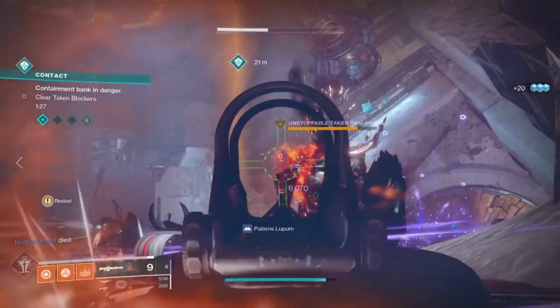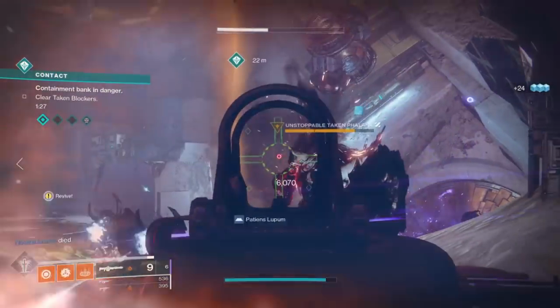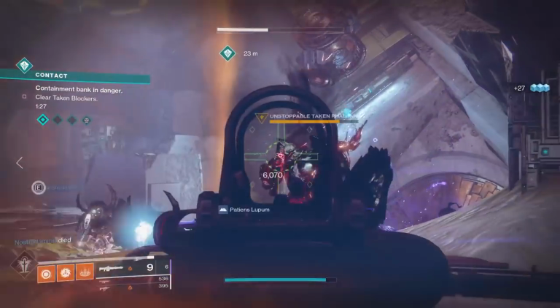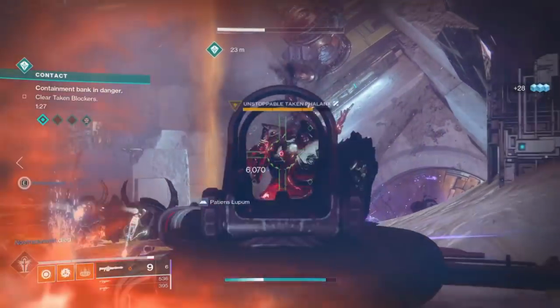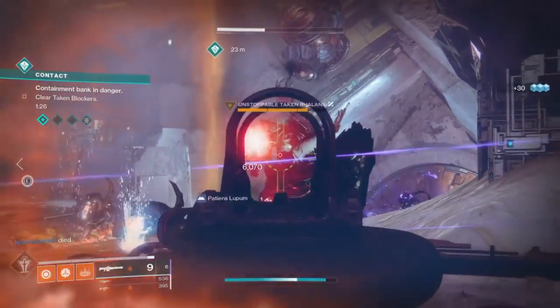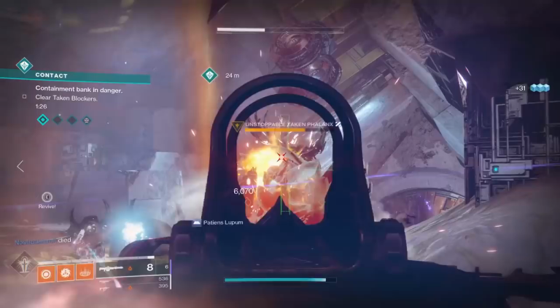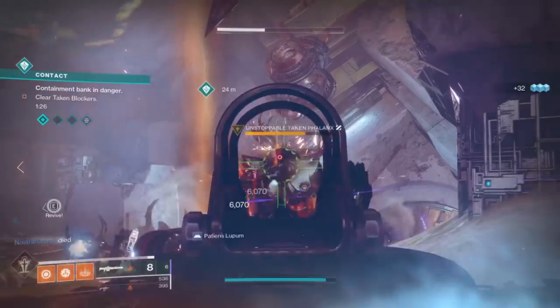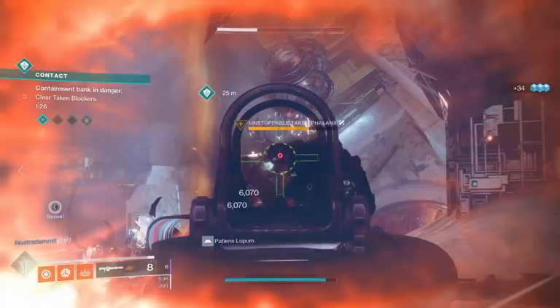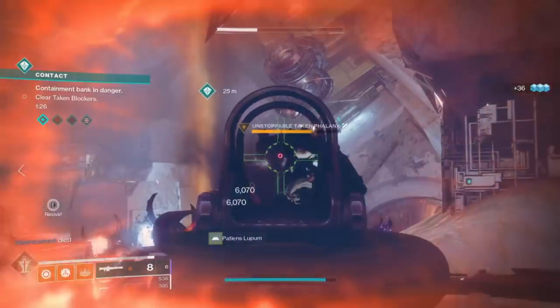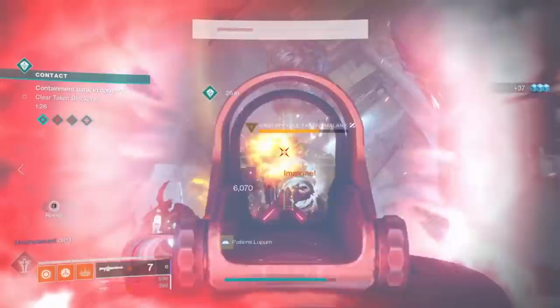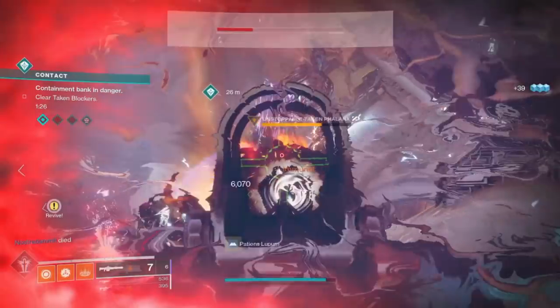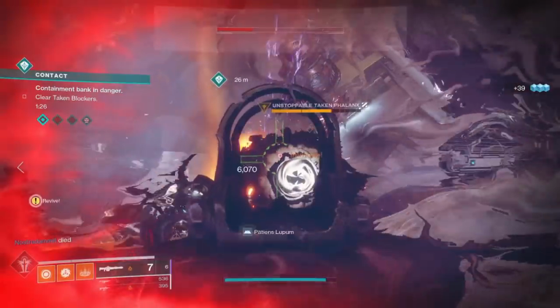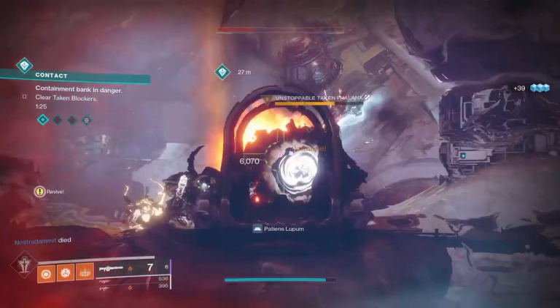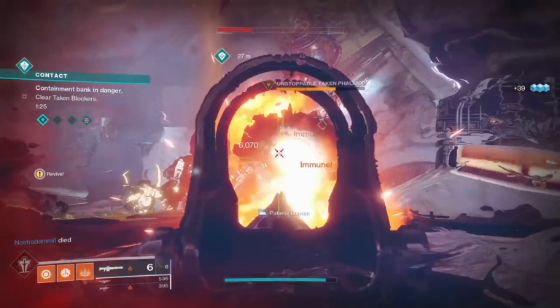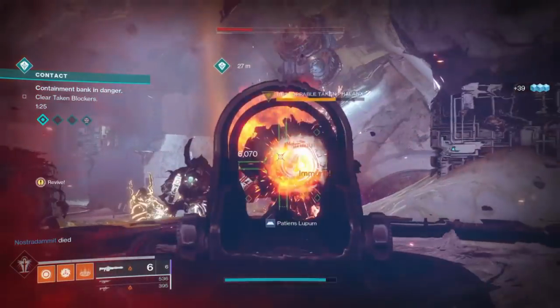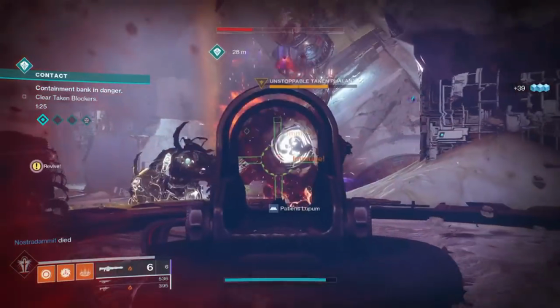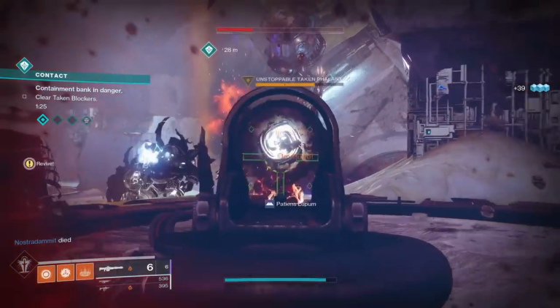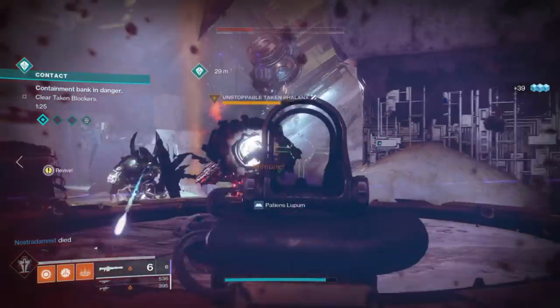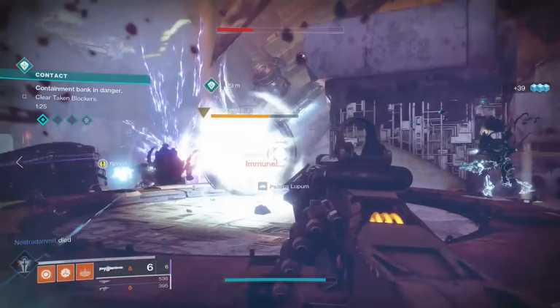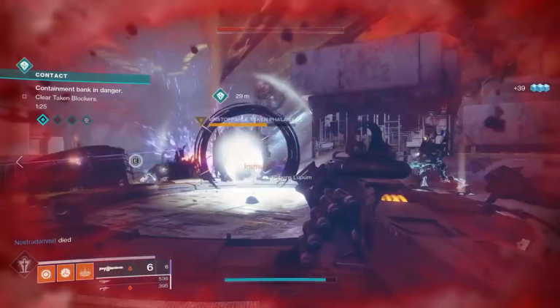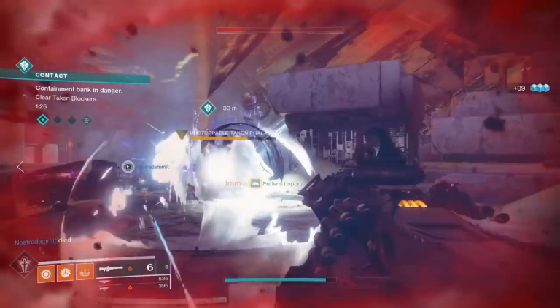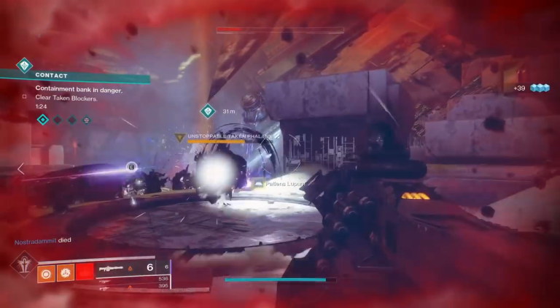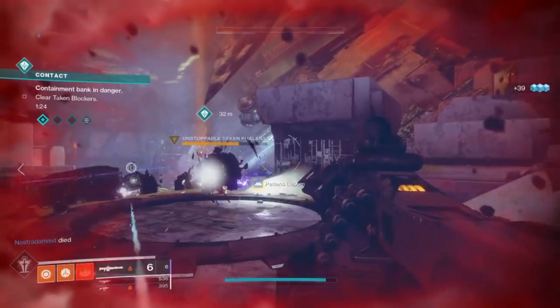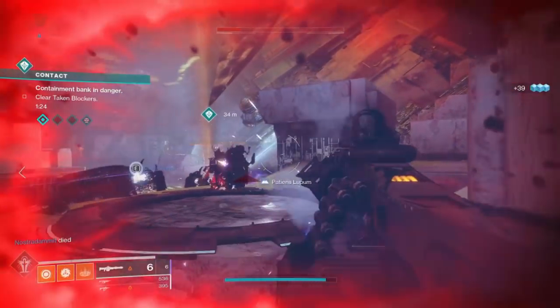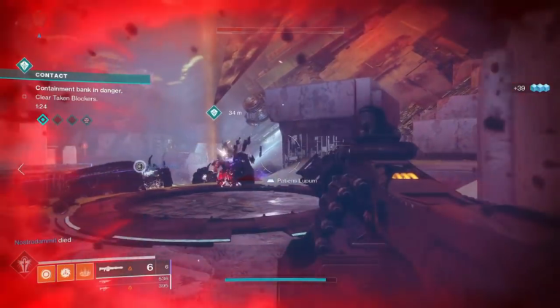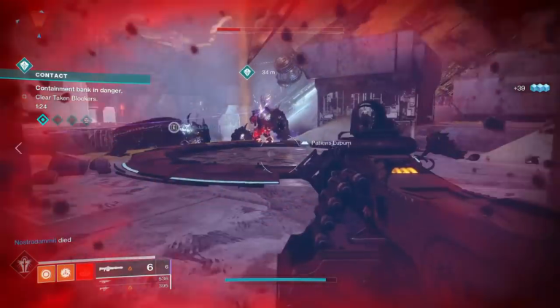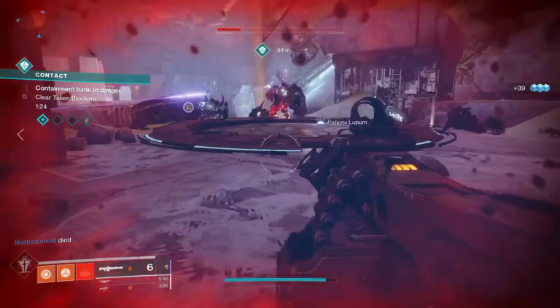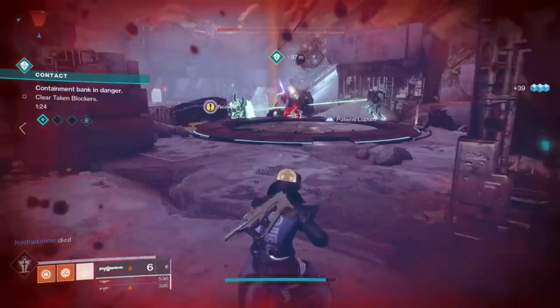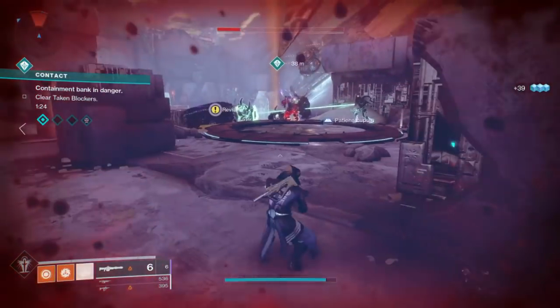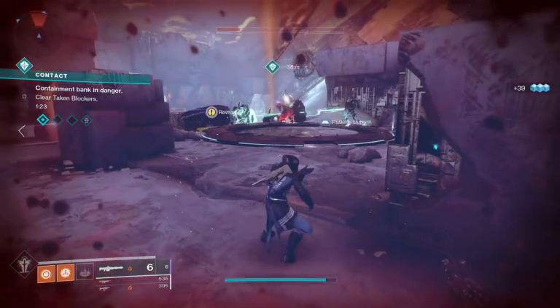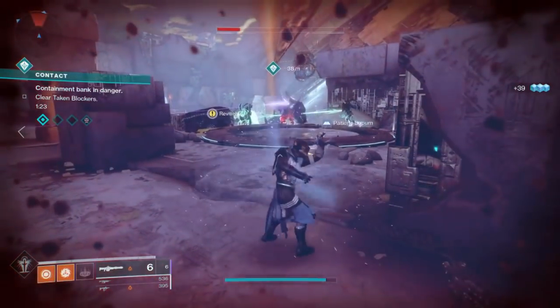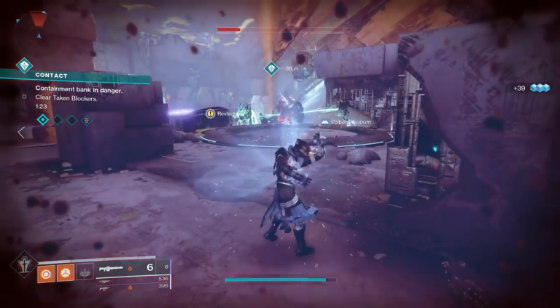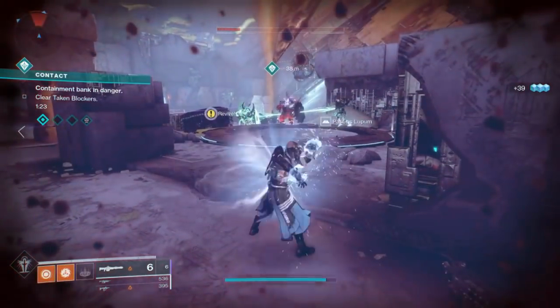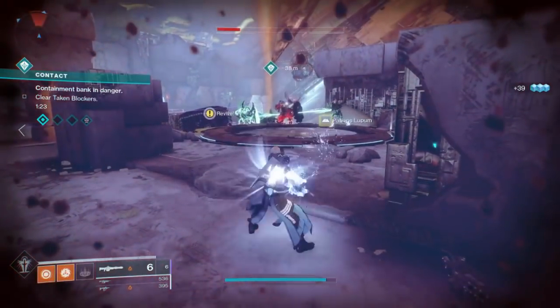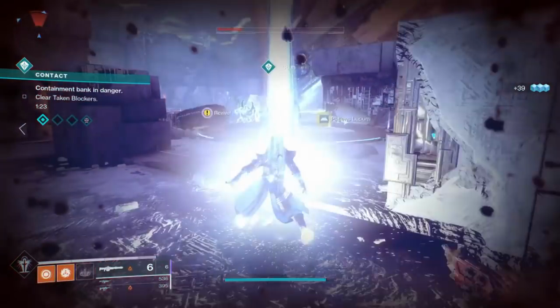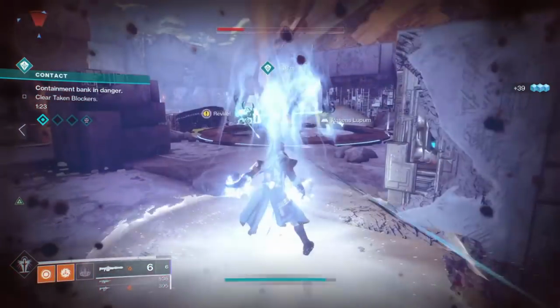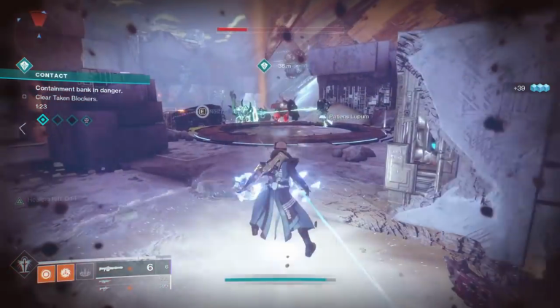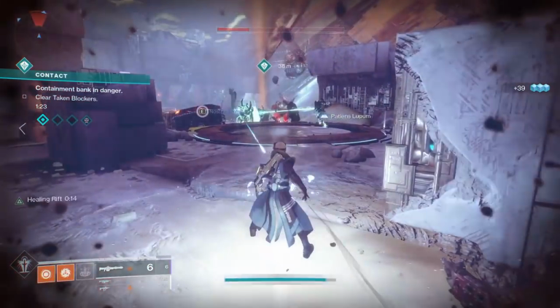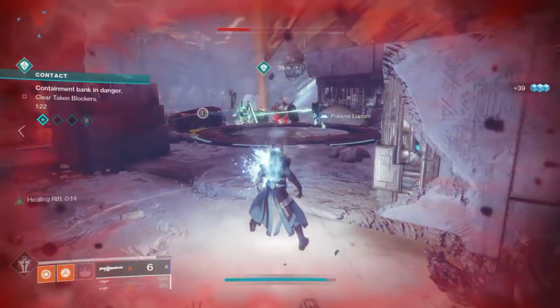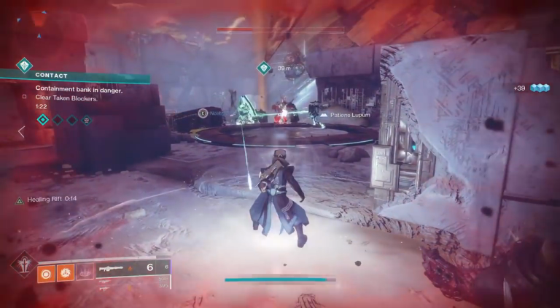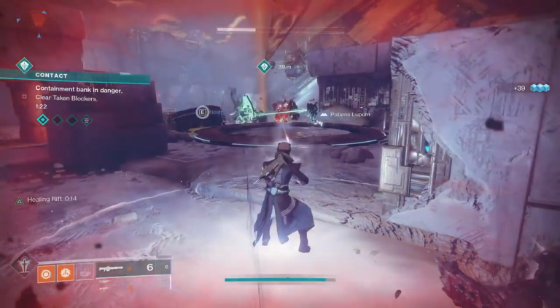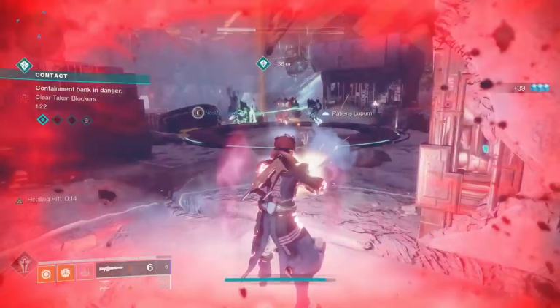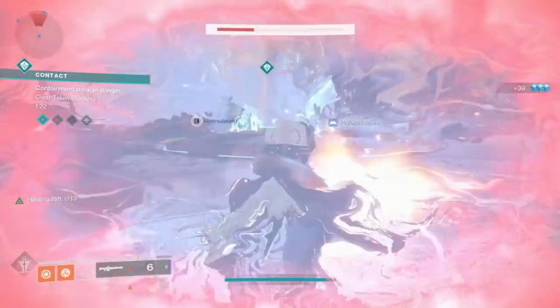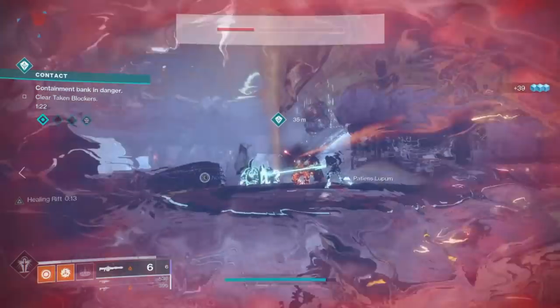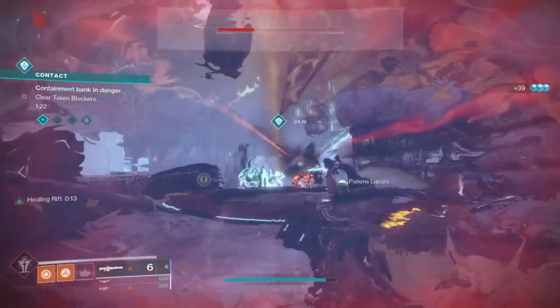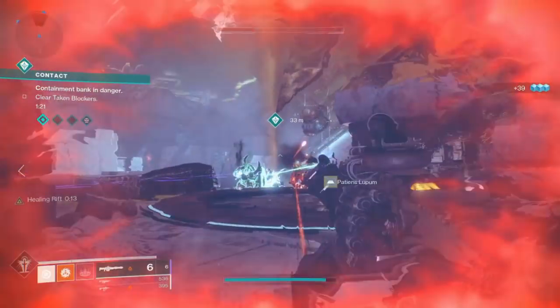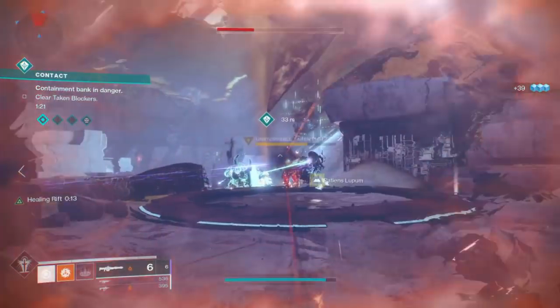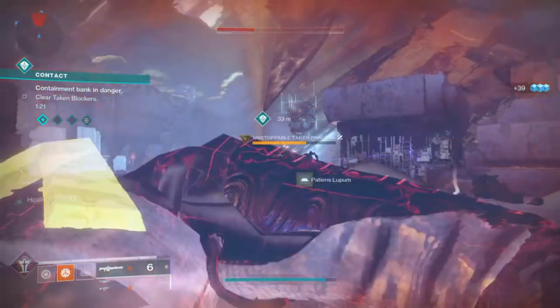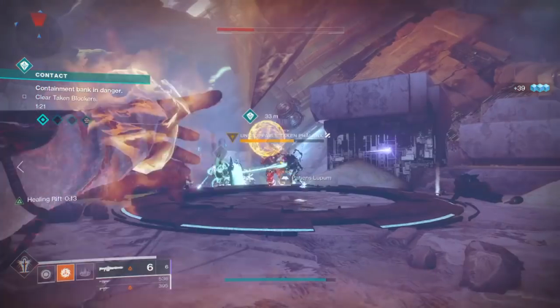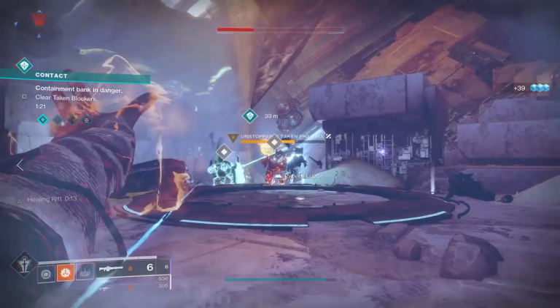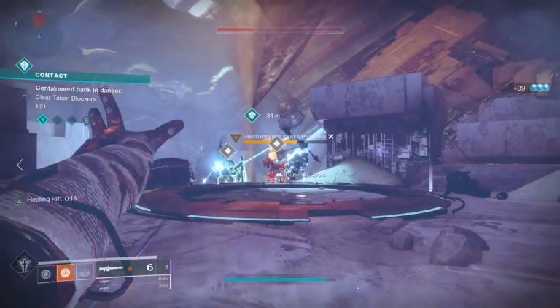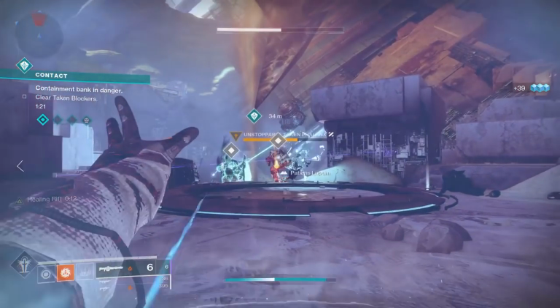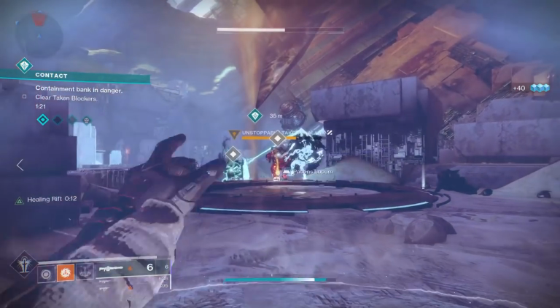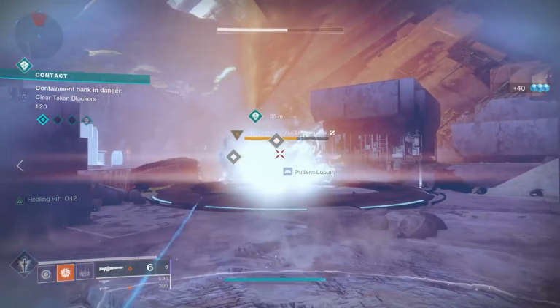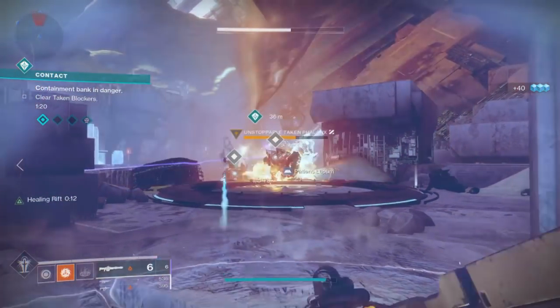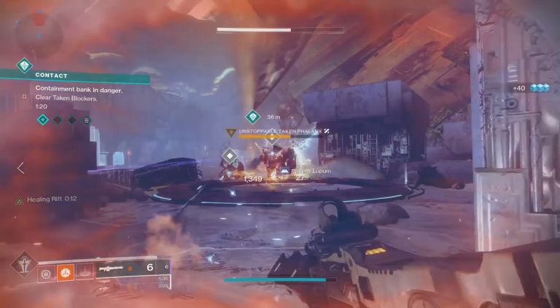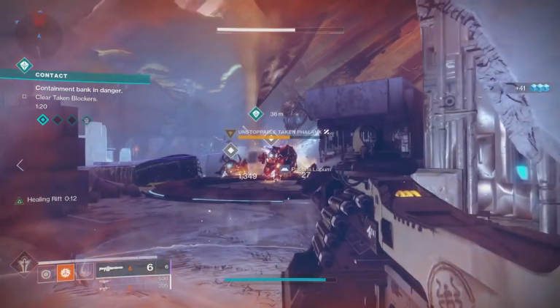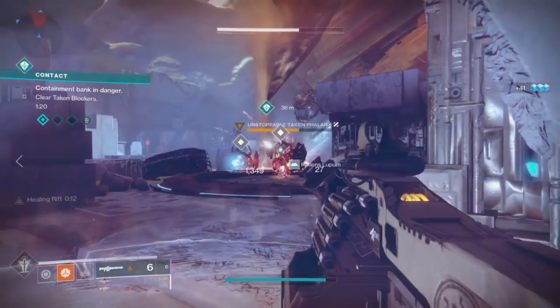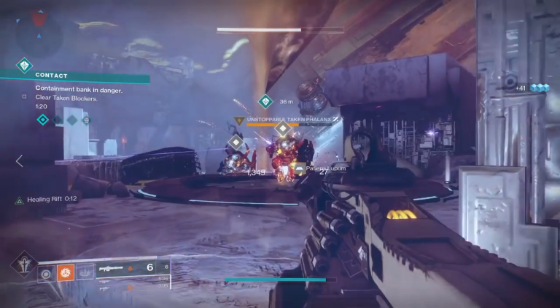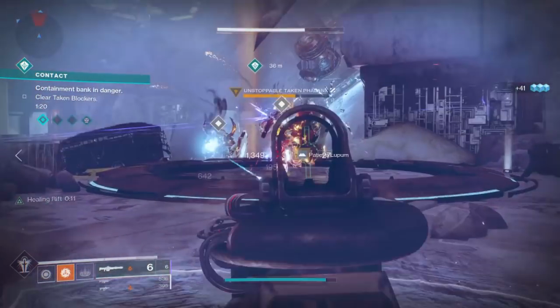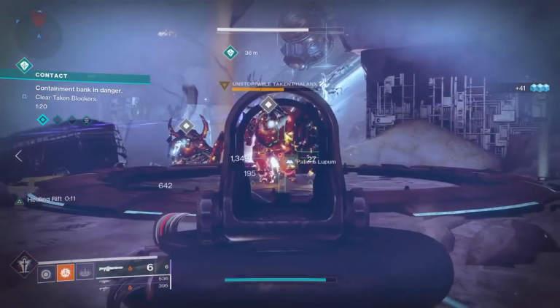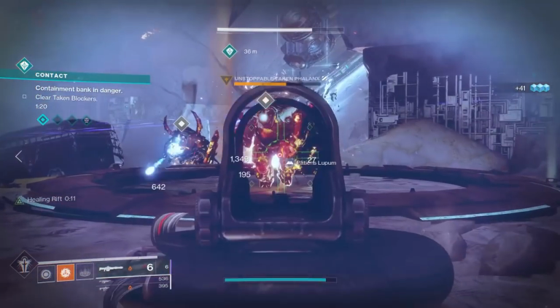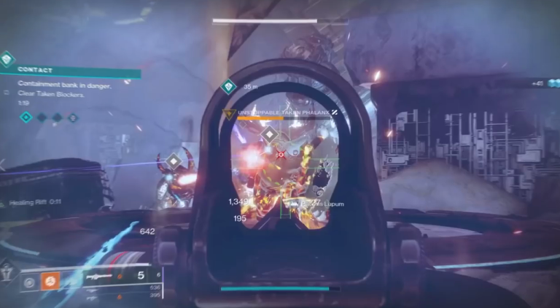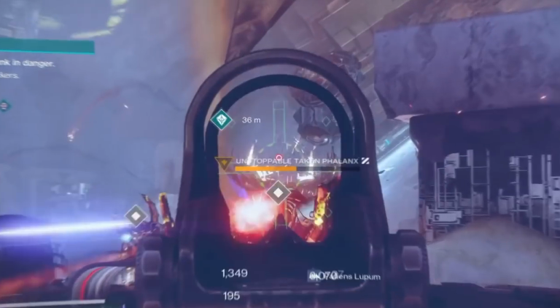Doing weekly bounties from the Vanguard, Crucible, and Gambit will give you a good chunk of XP, but there's an even faster way to farm it out.